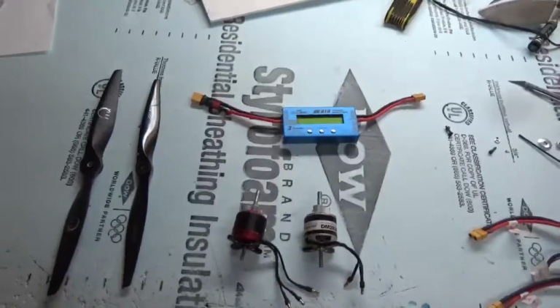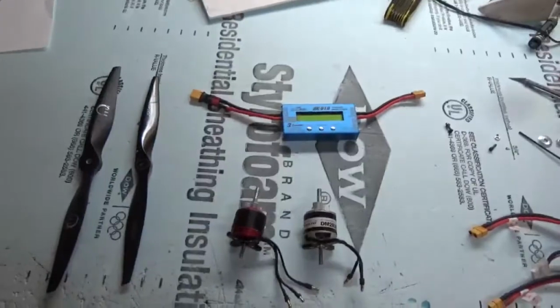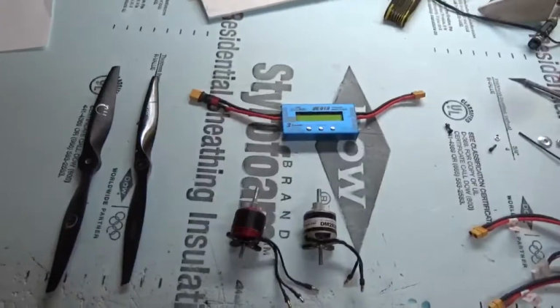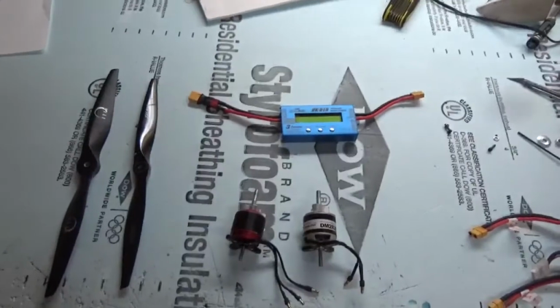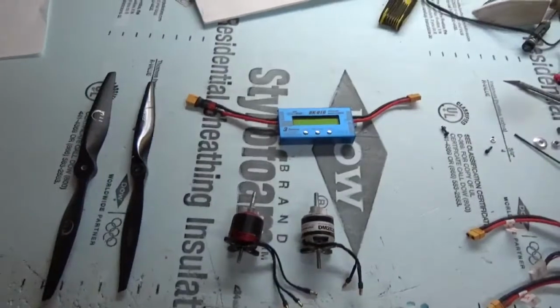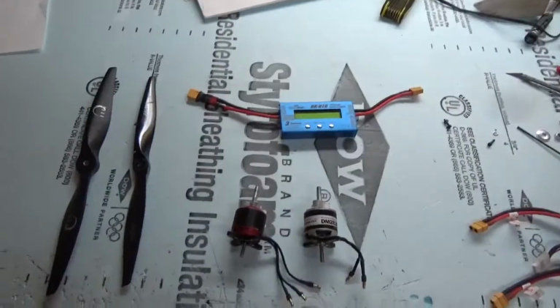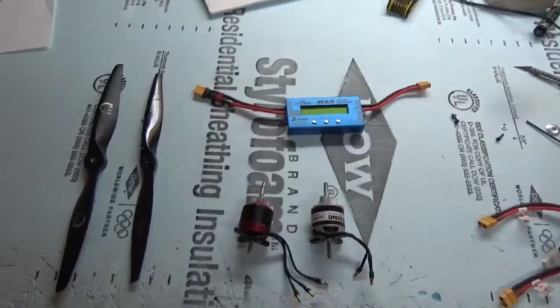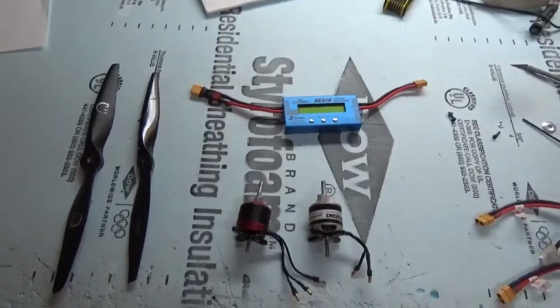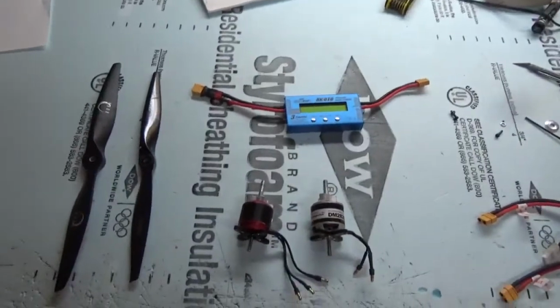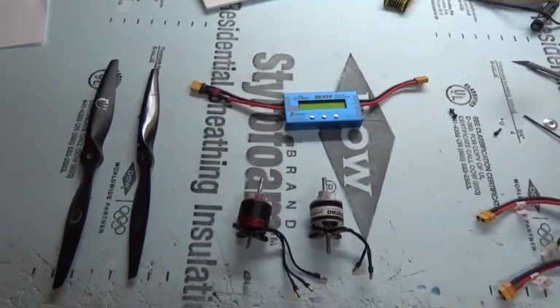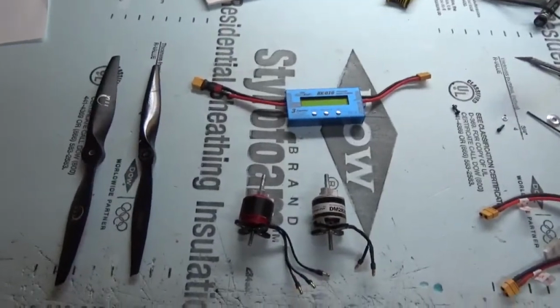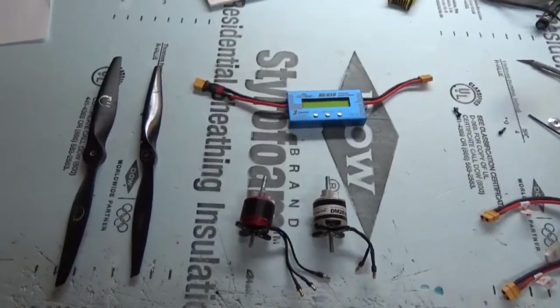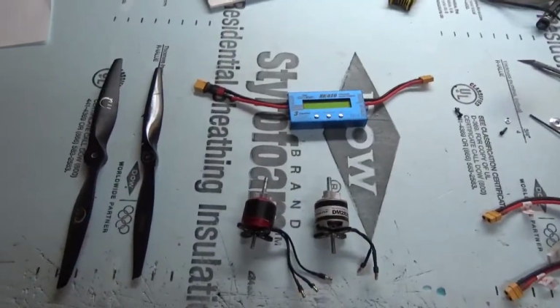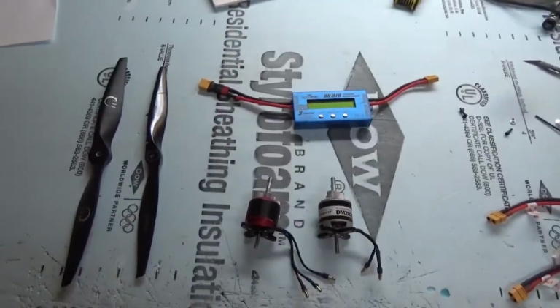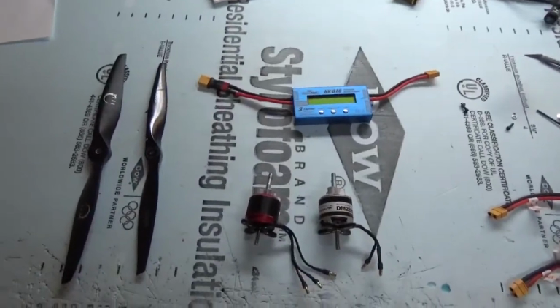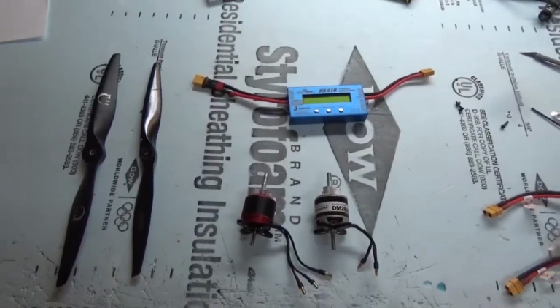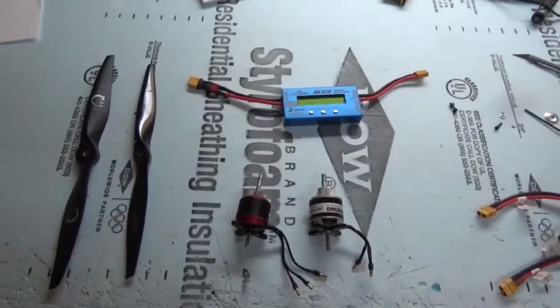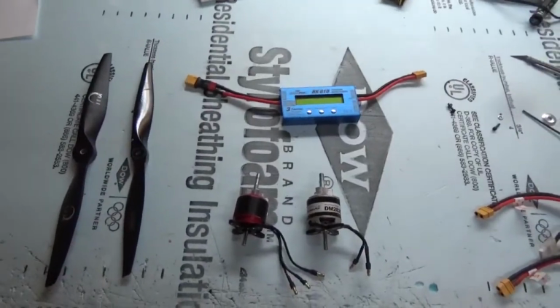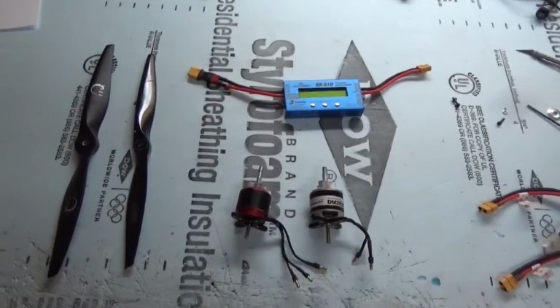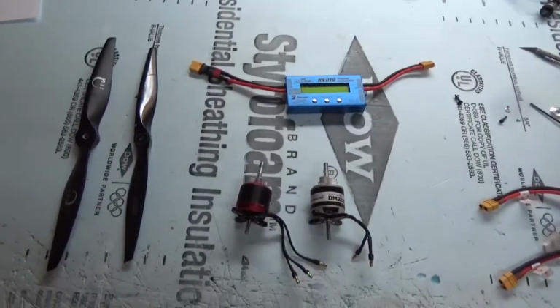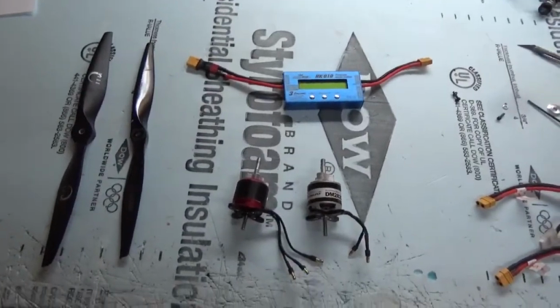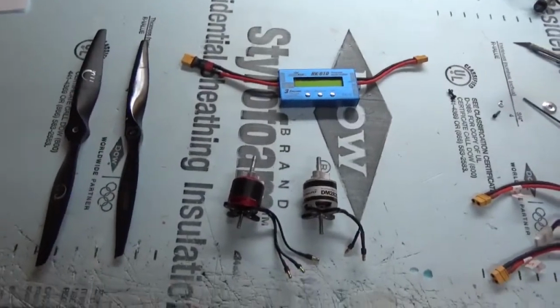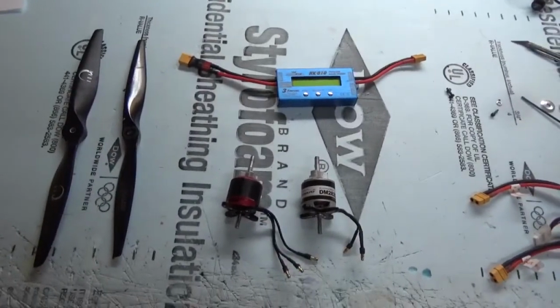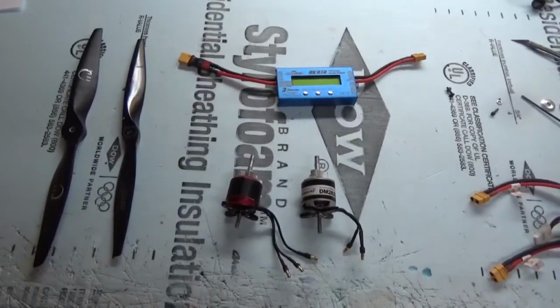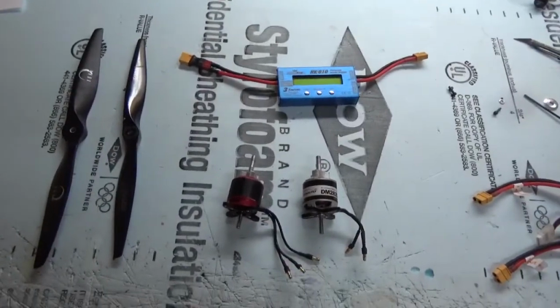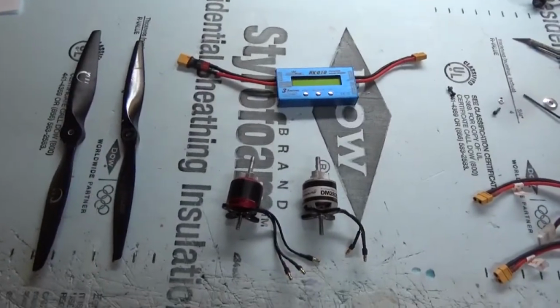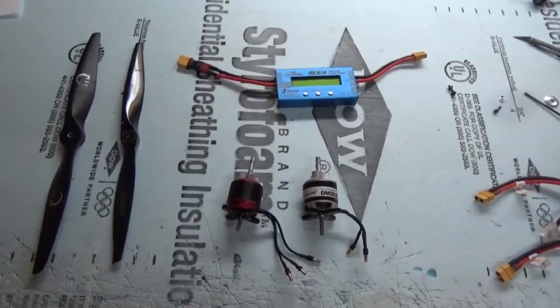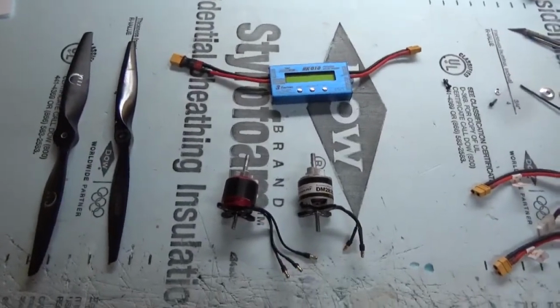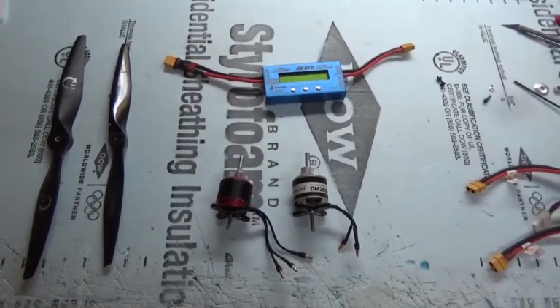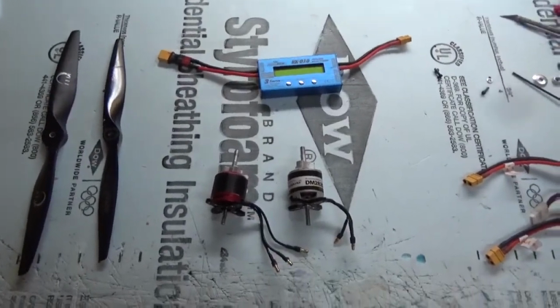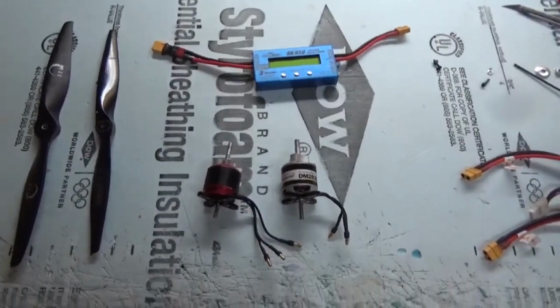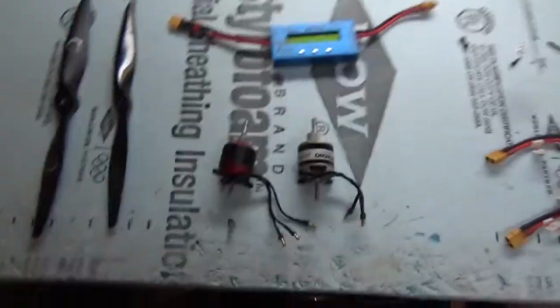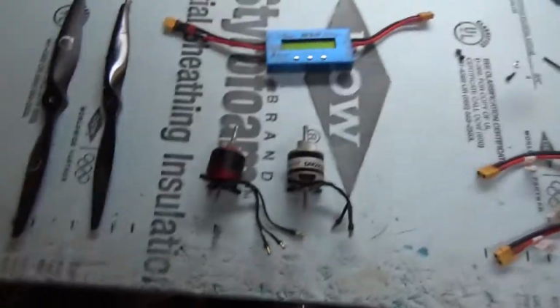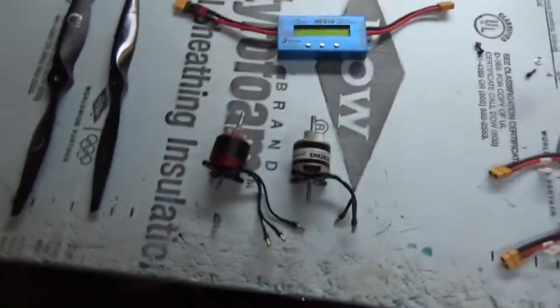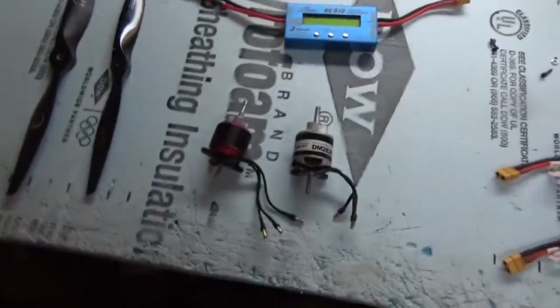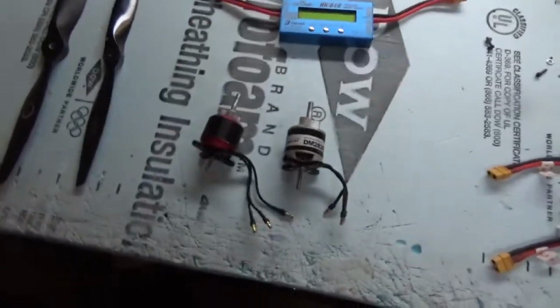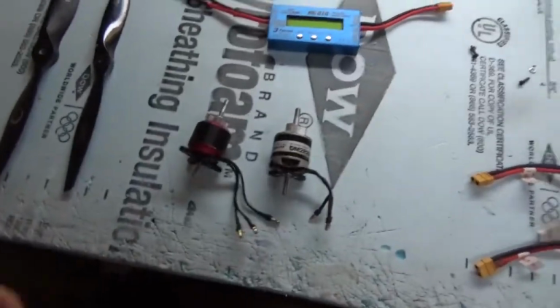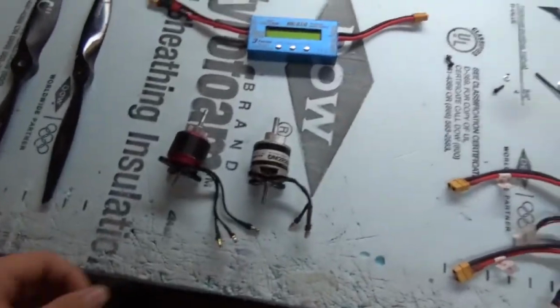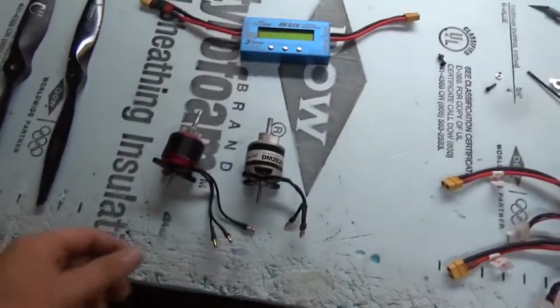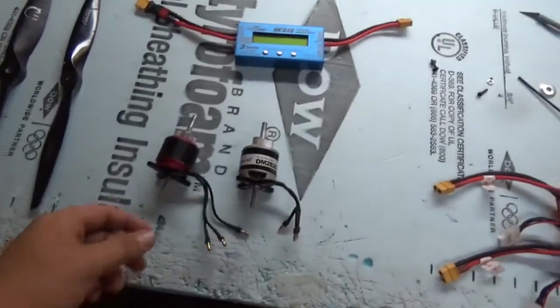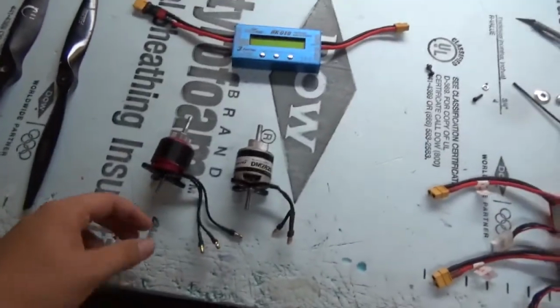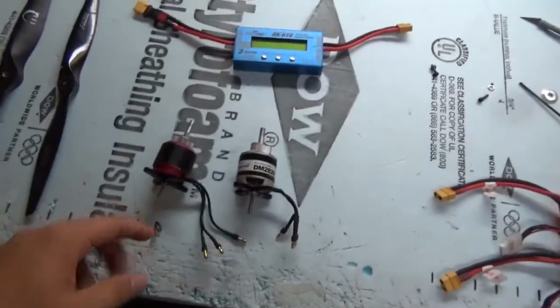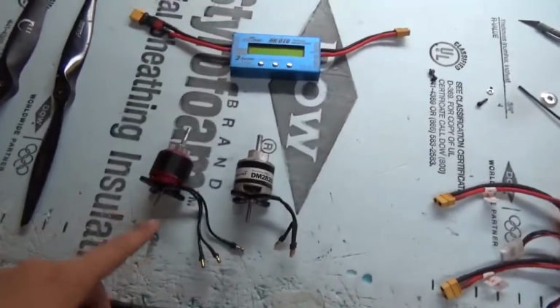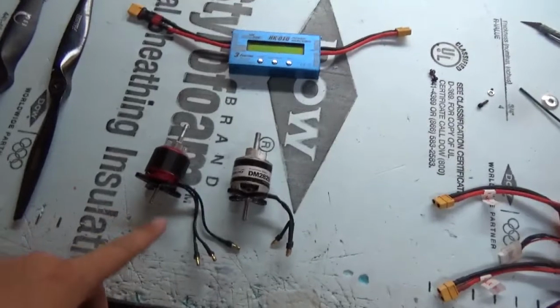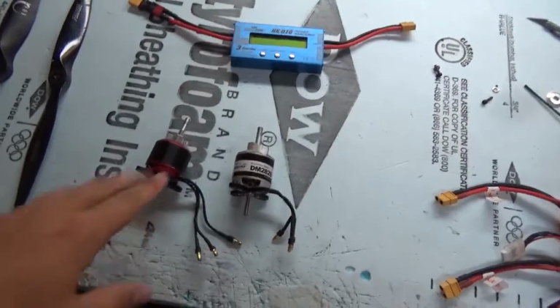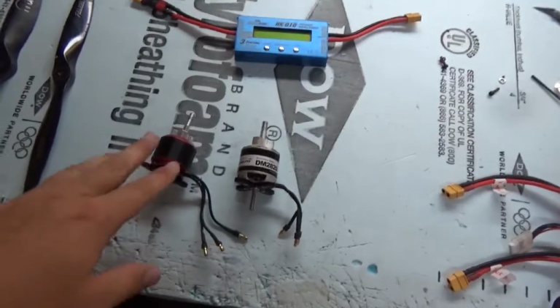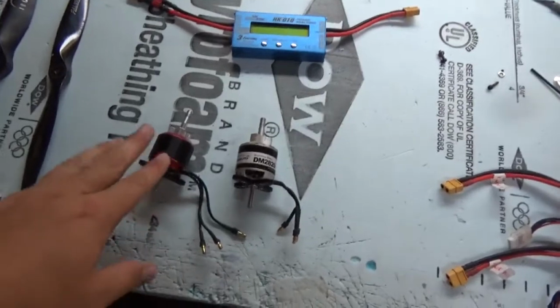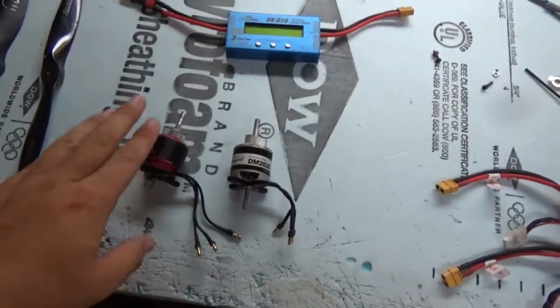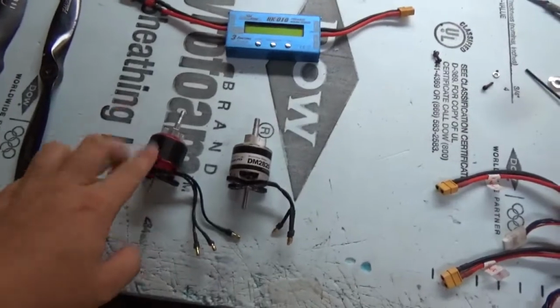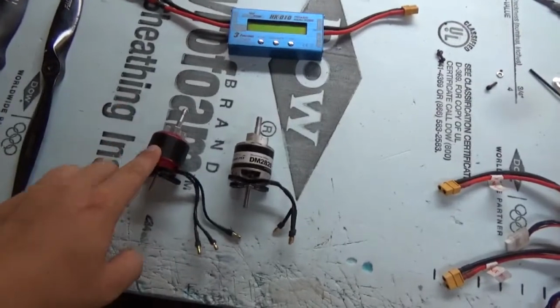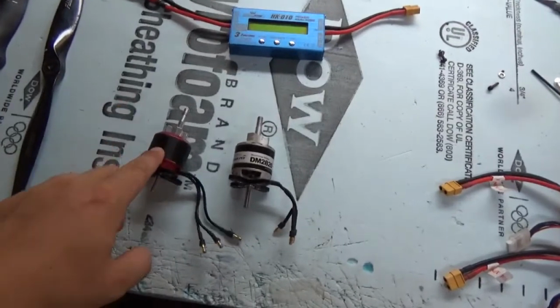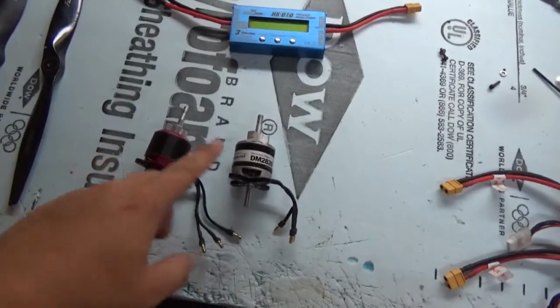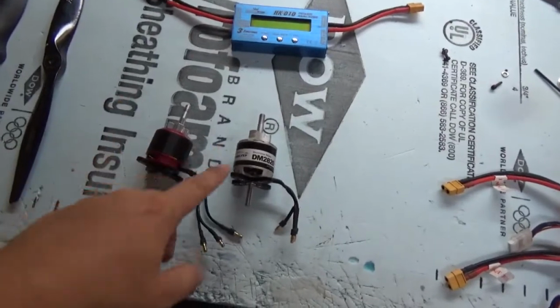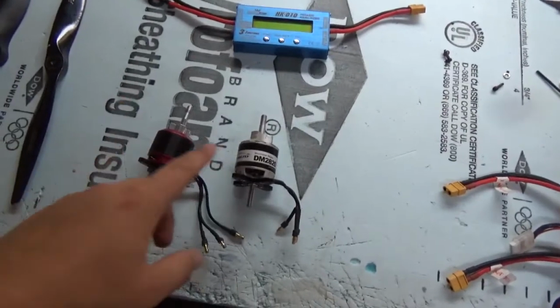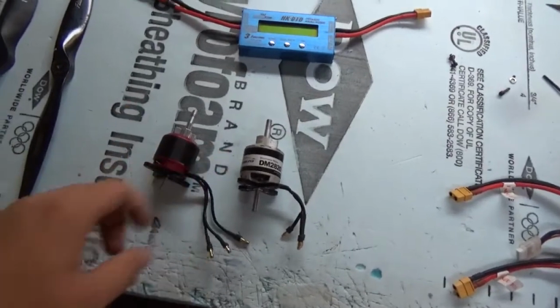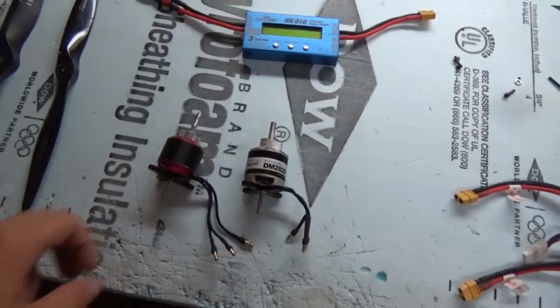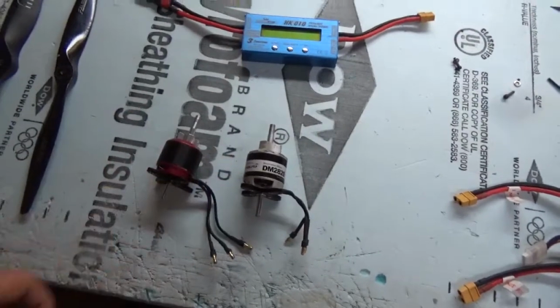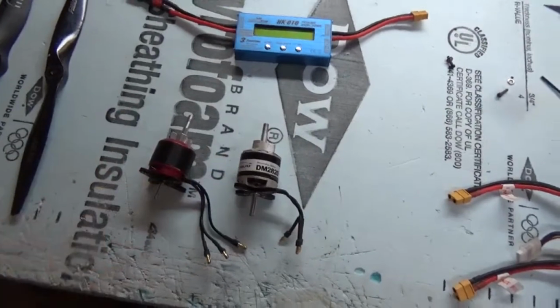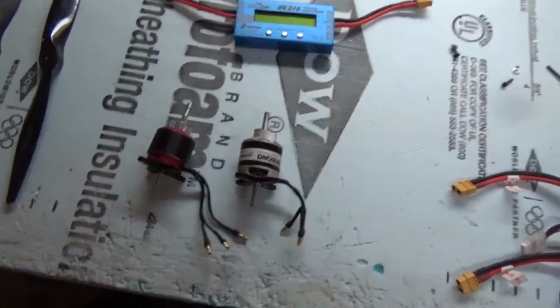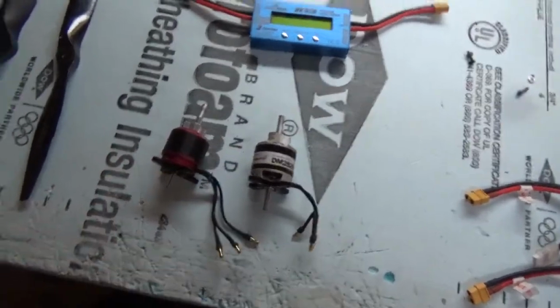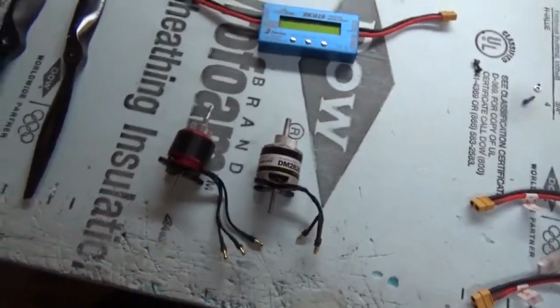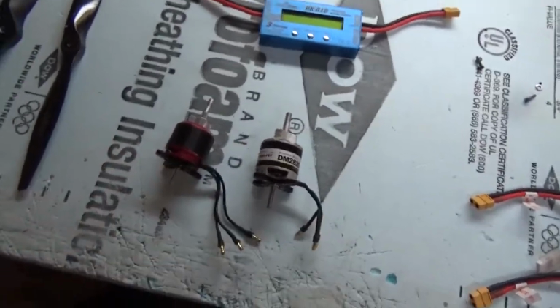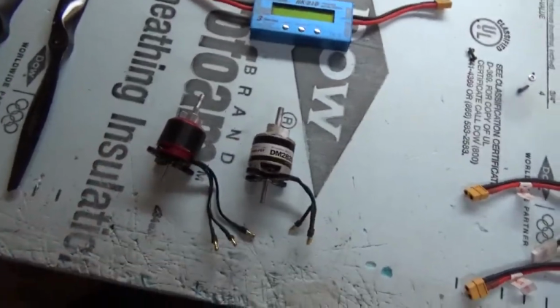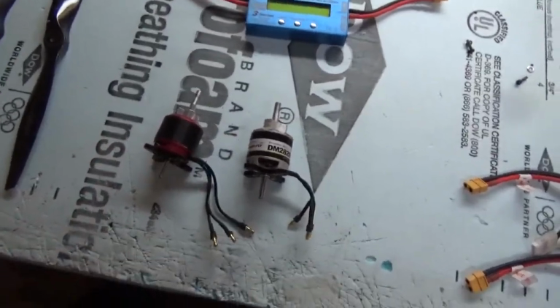Alright guys, welcome back to MelRC. Today we are going to be doing a comparison video between these two motors that you see in front of you.